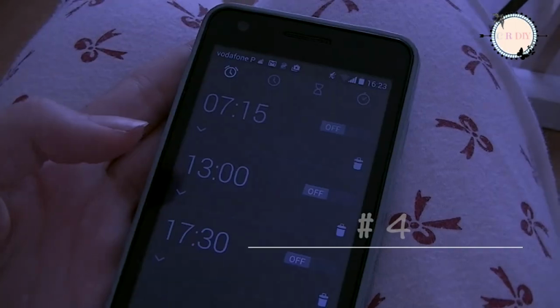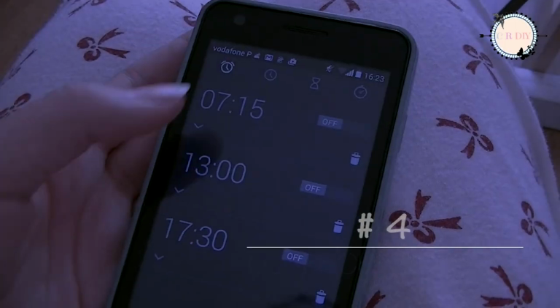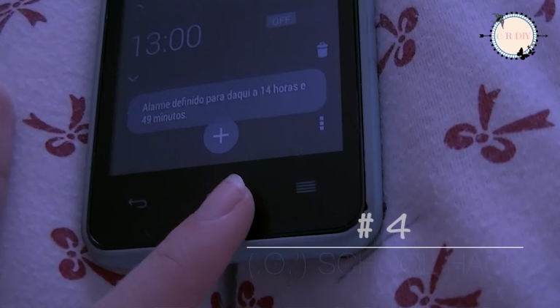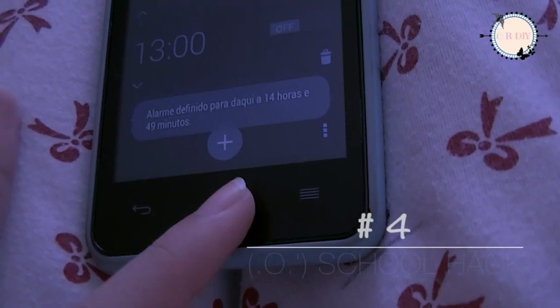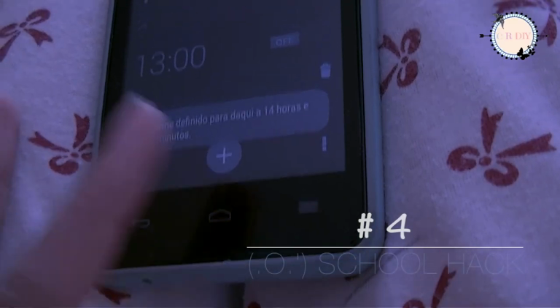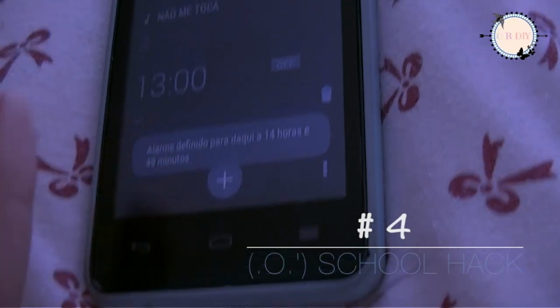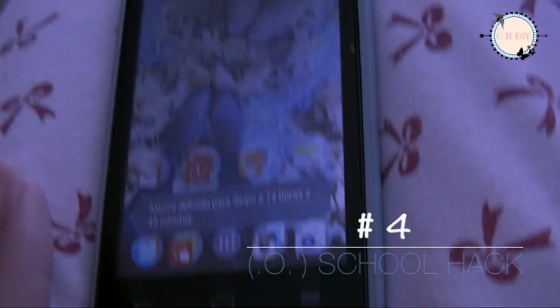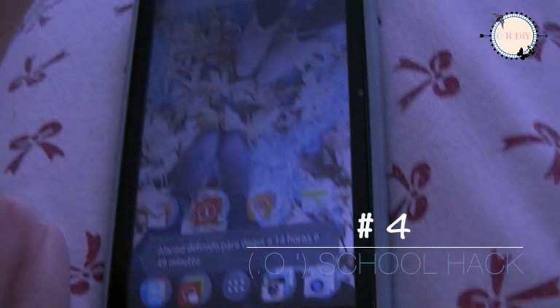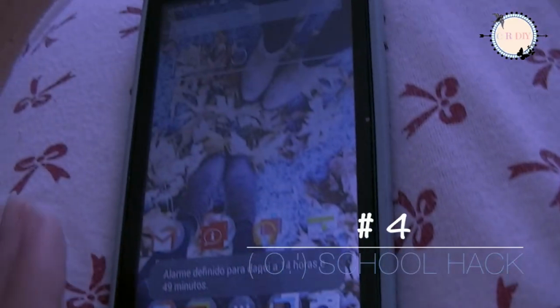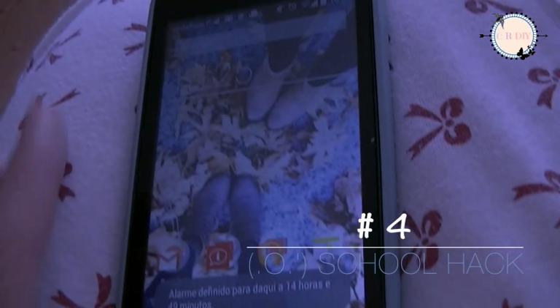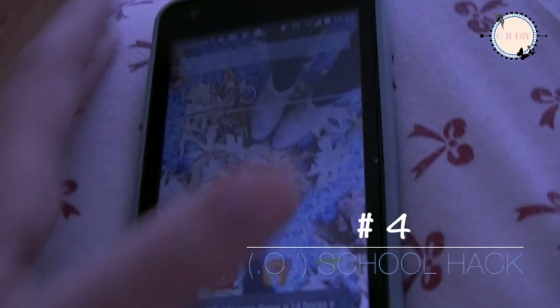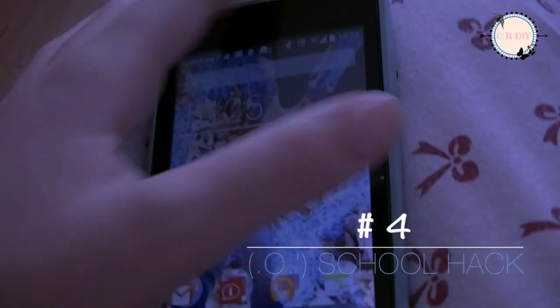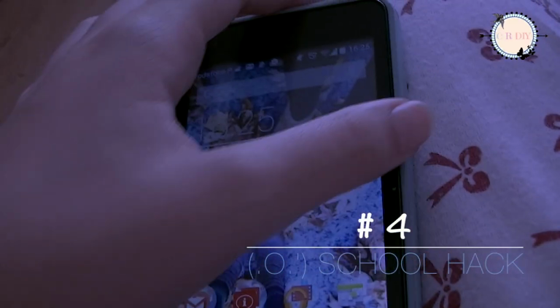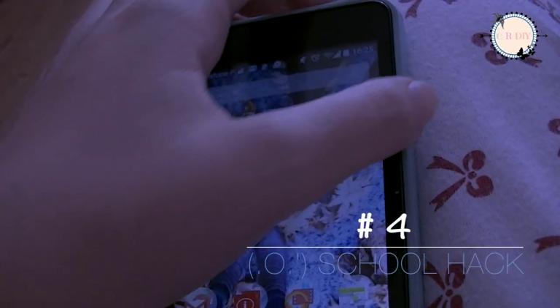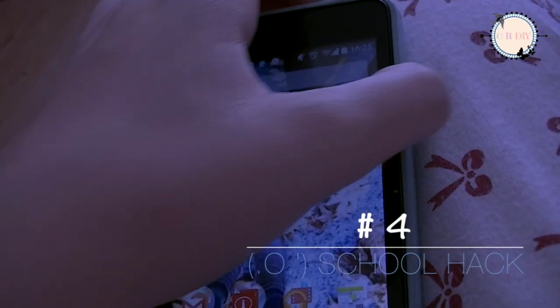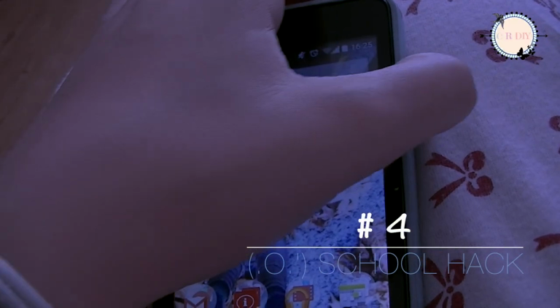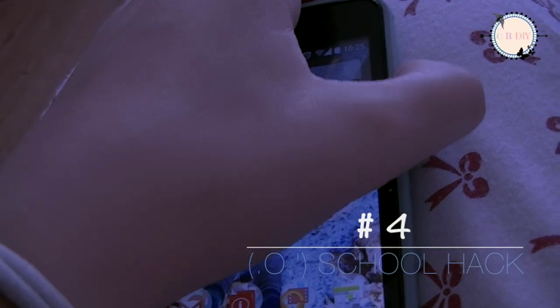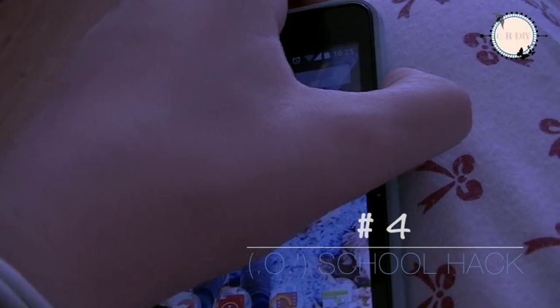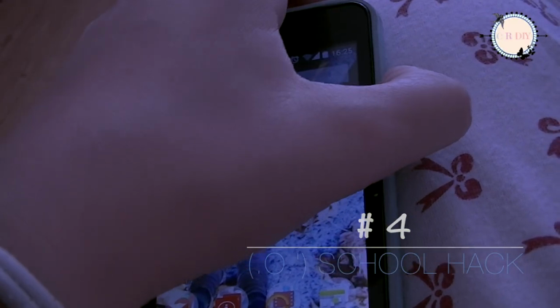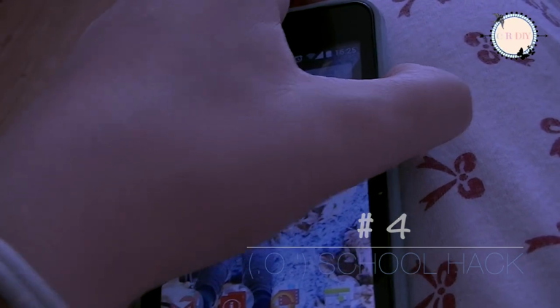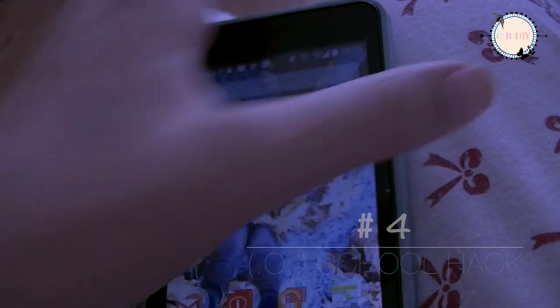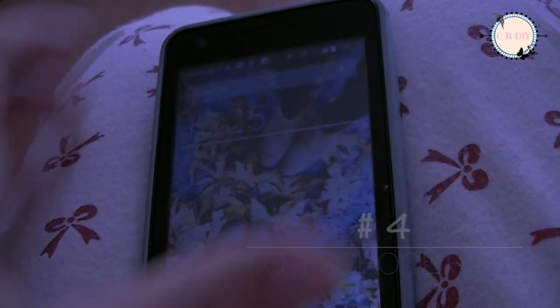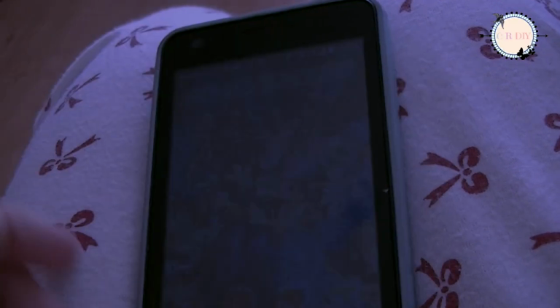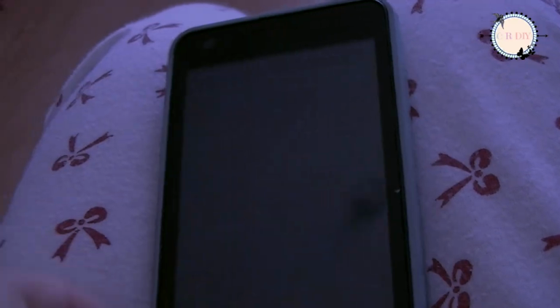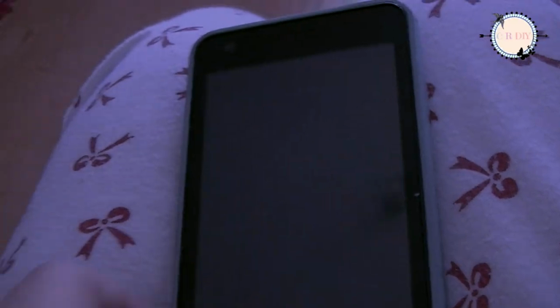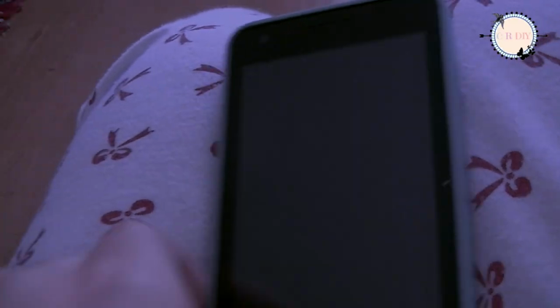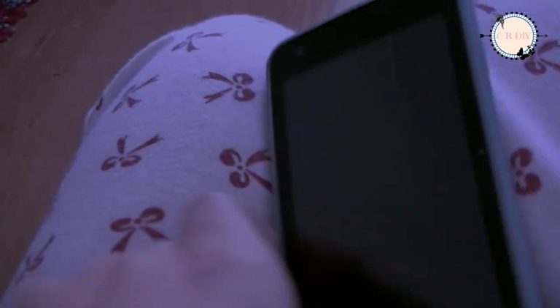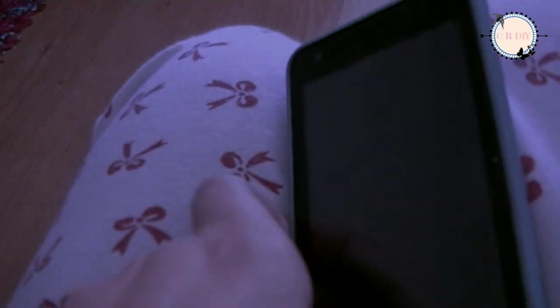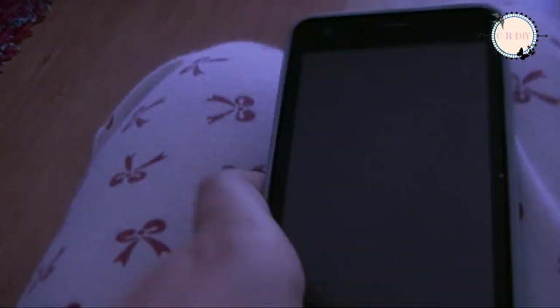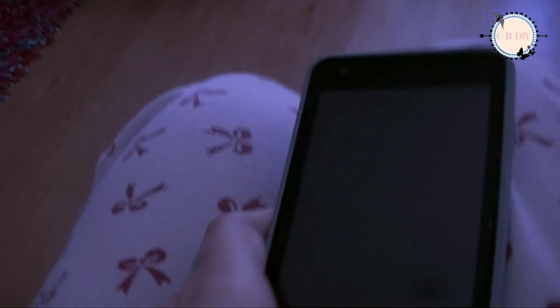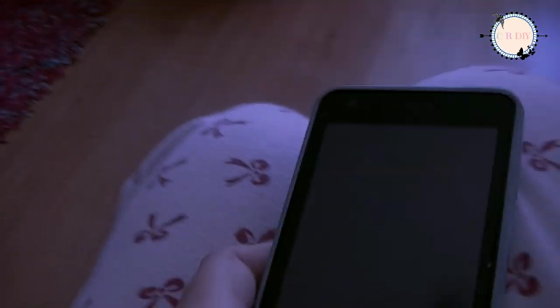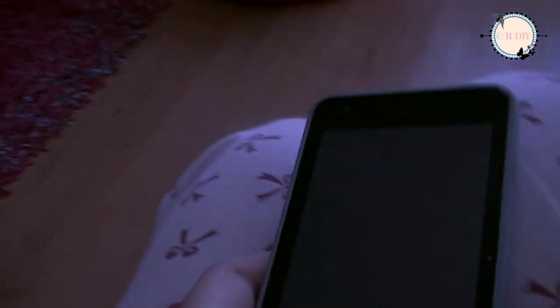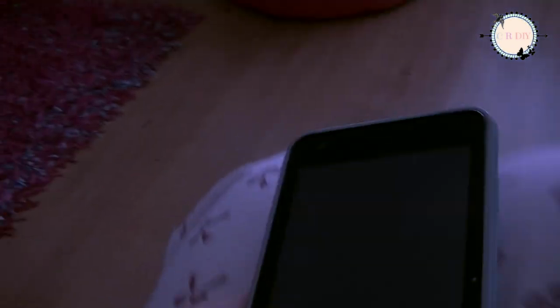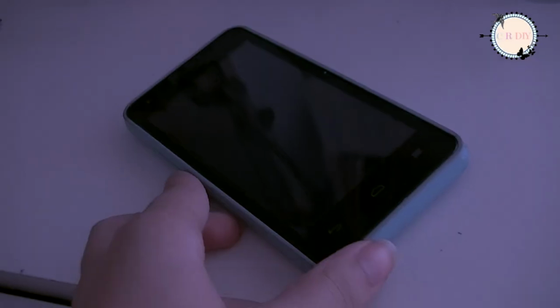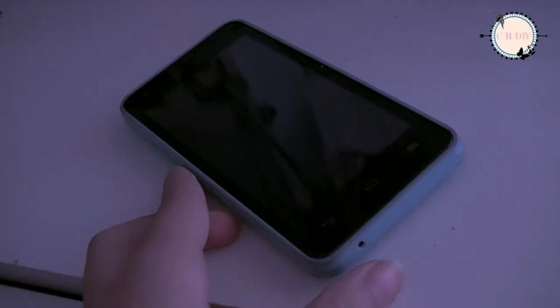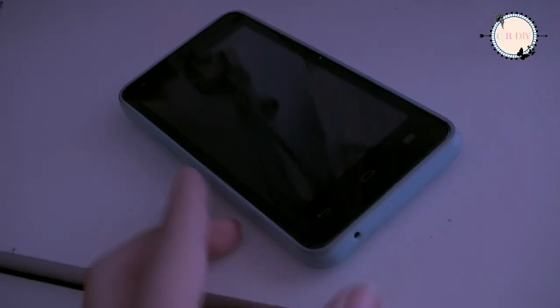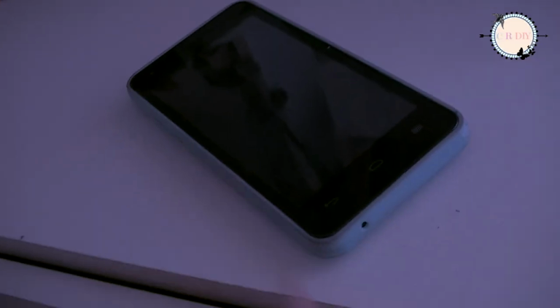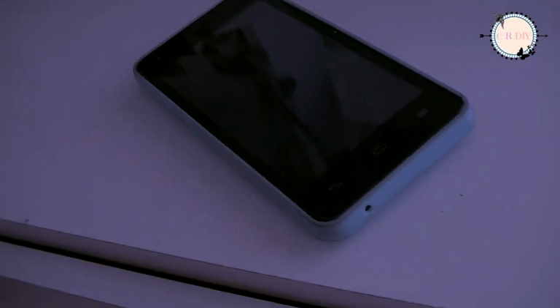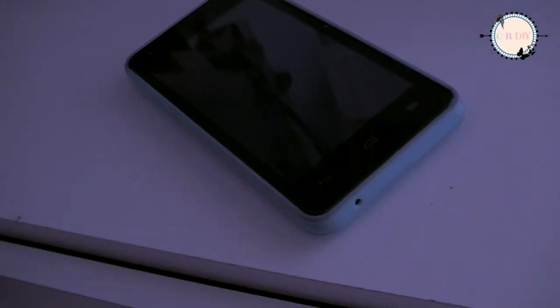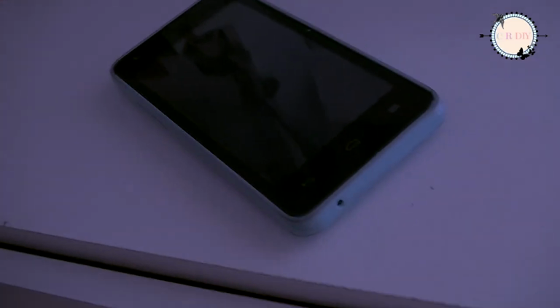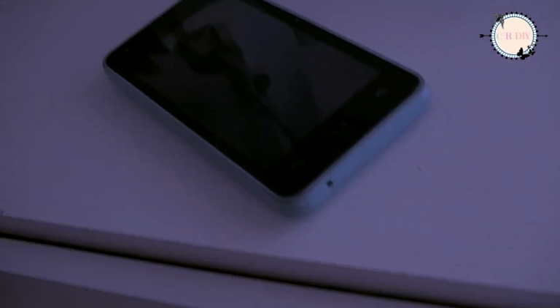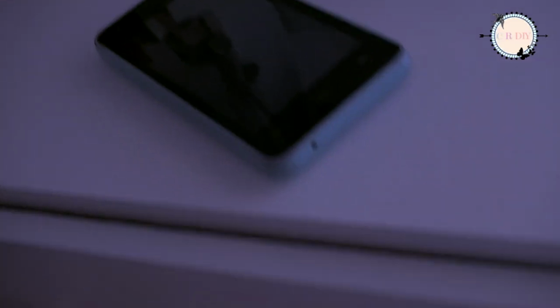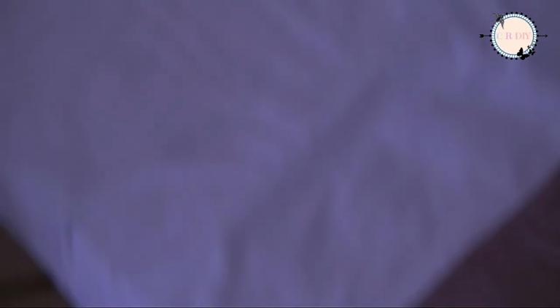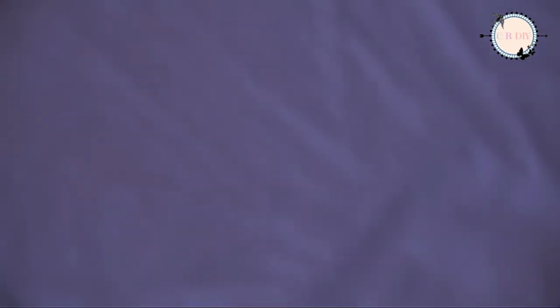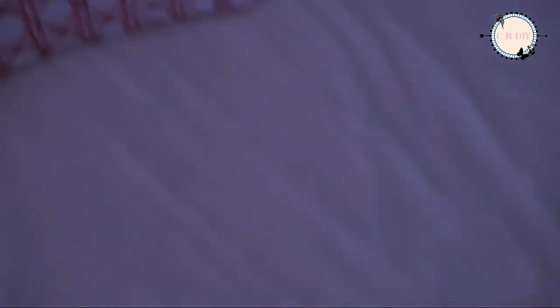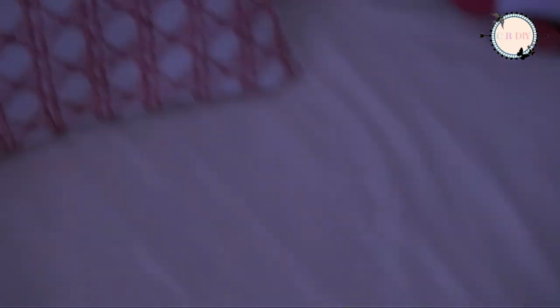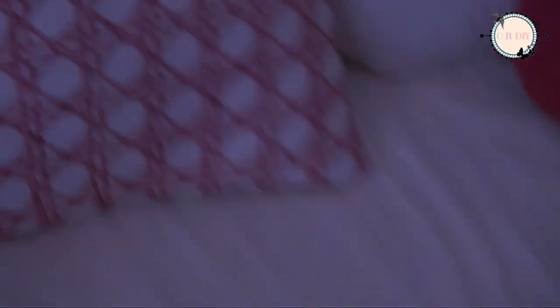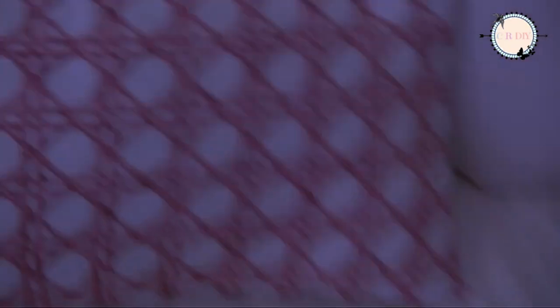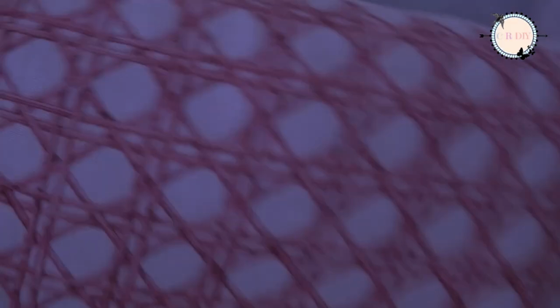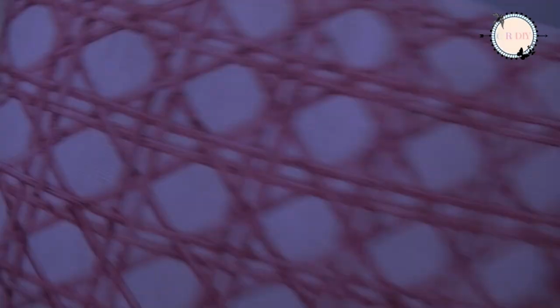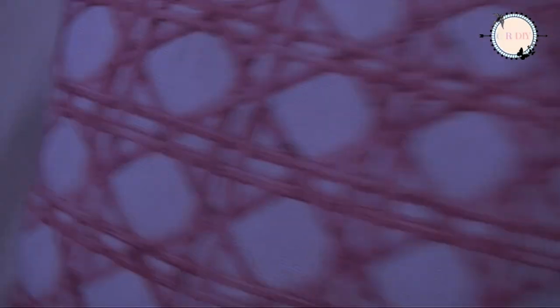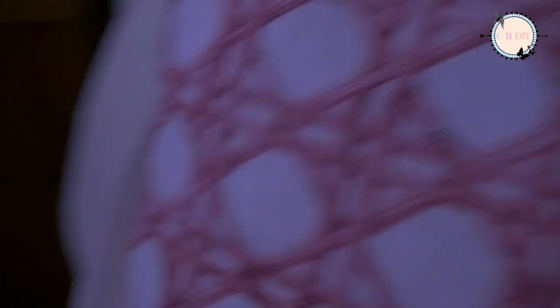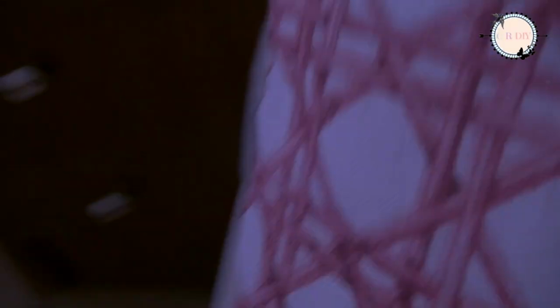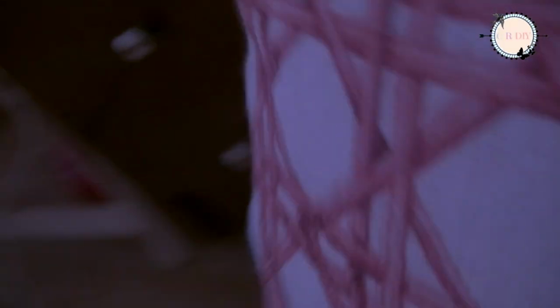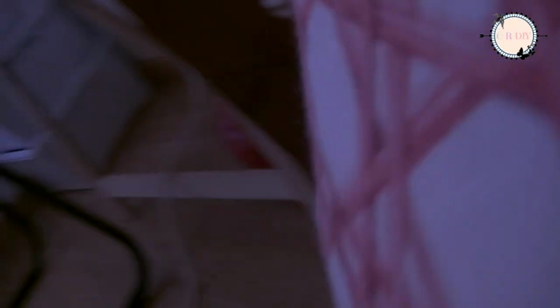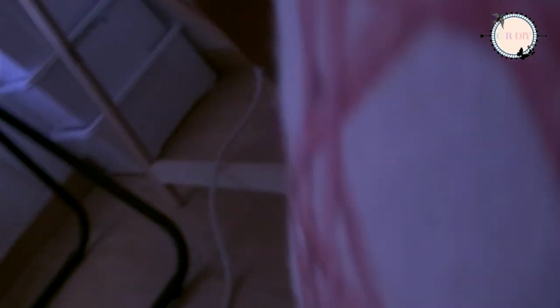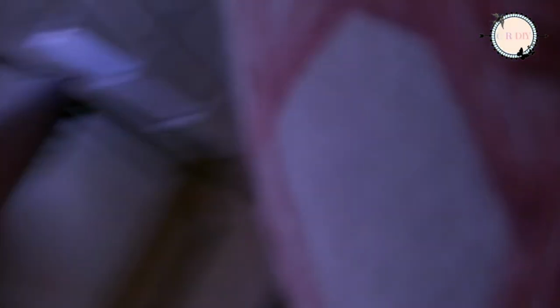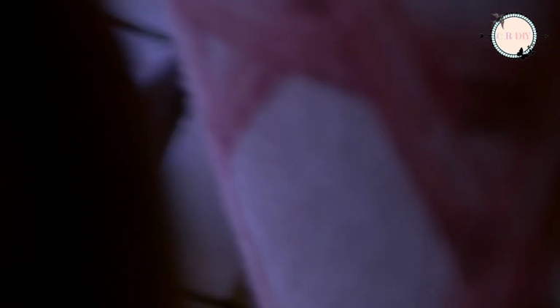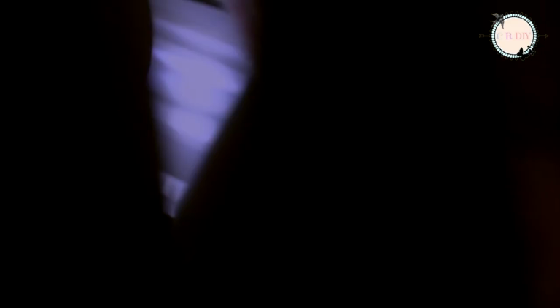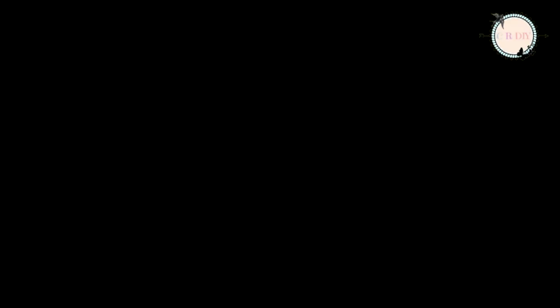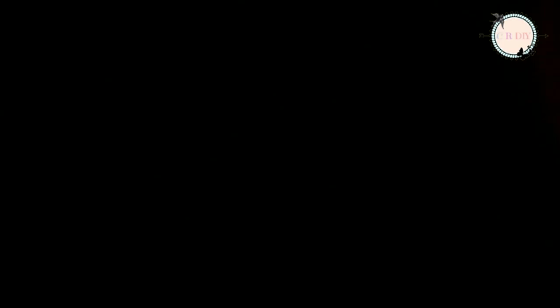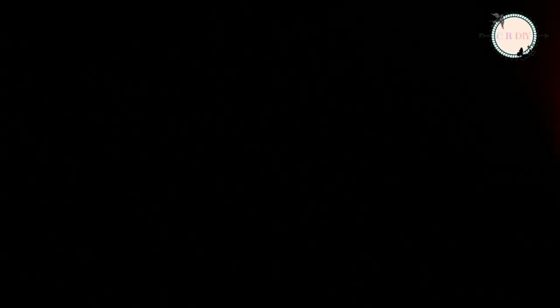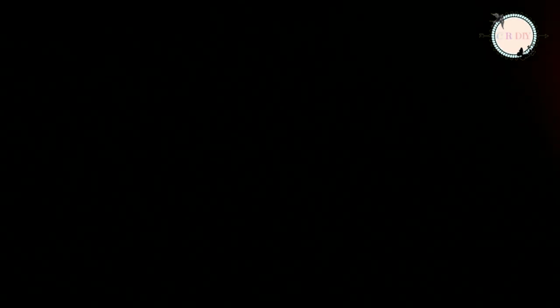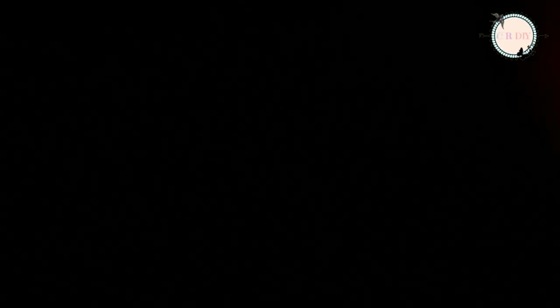Turn on the alarm and place it away from the bed. When the alarm sounds the next morning, you'll be forced to get up and turn it off.